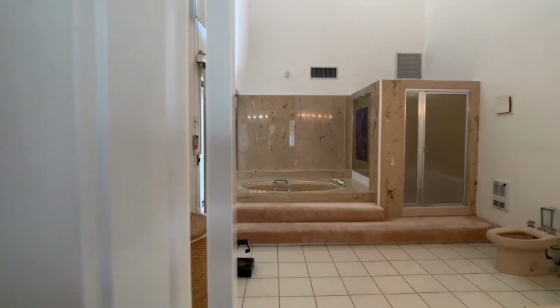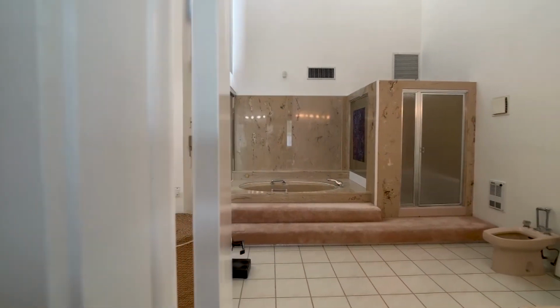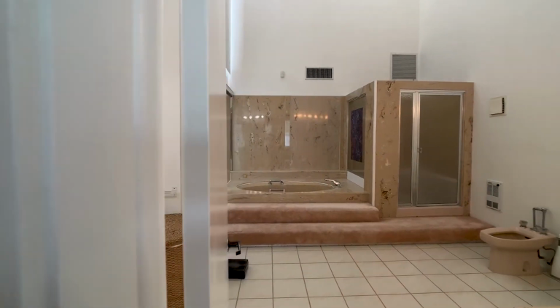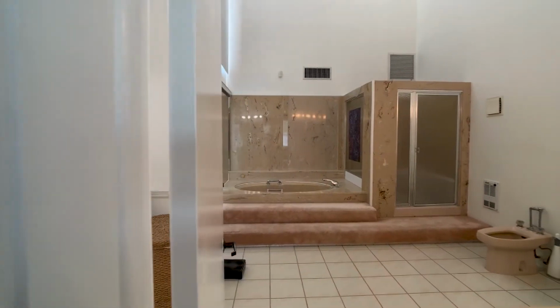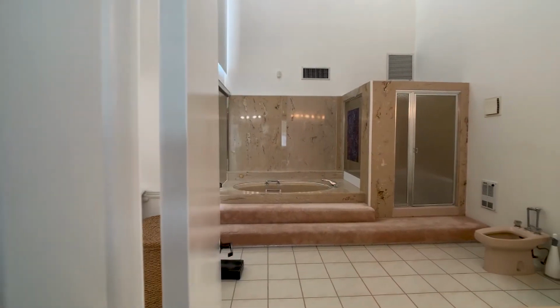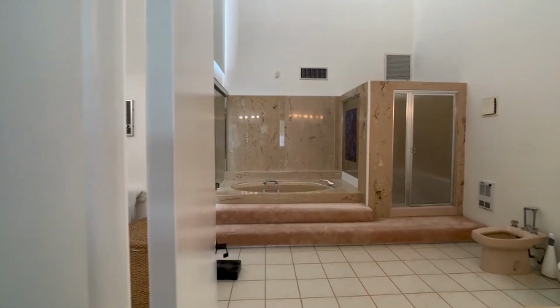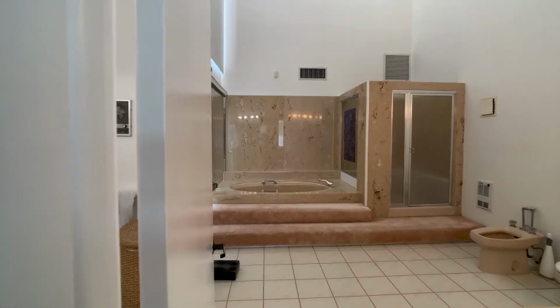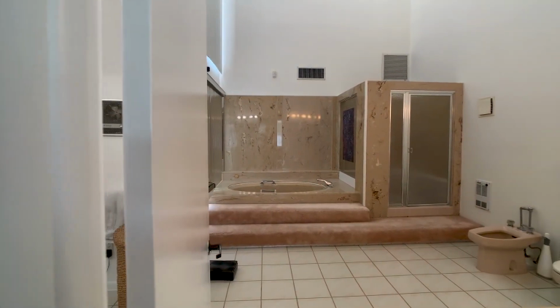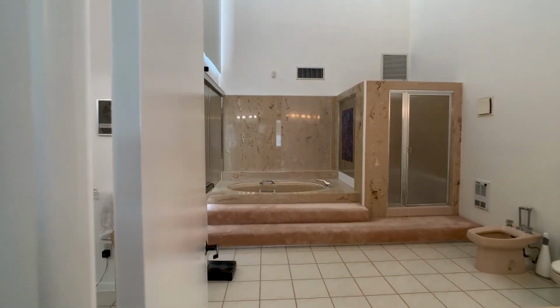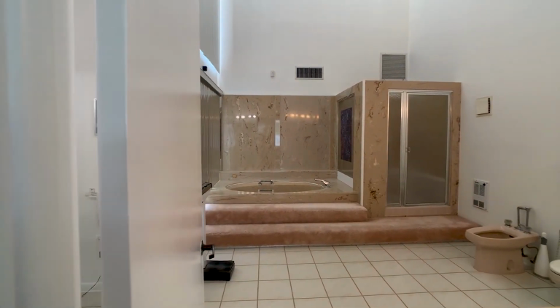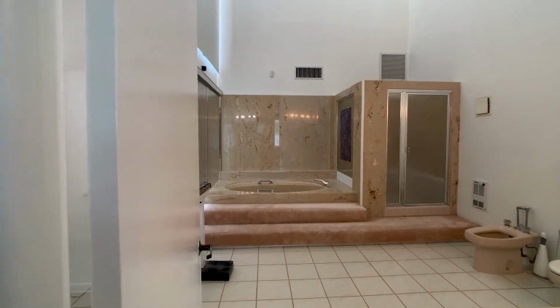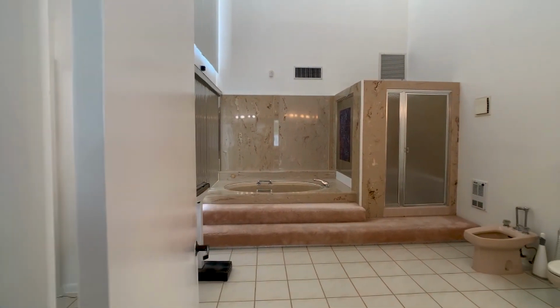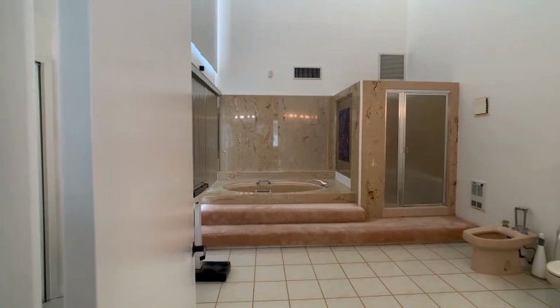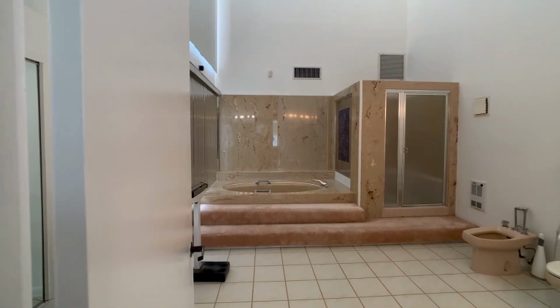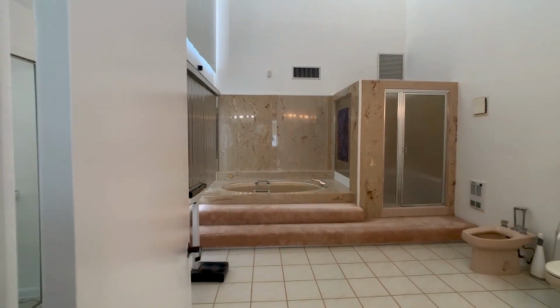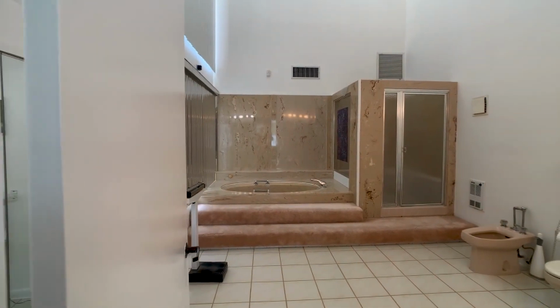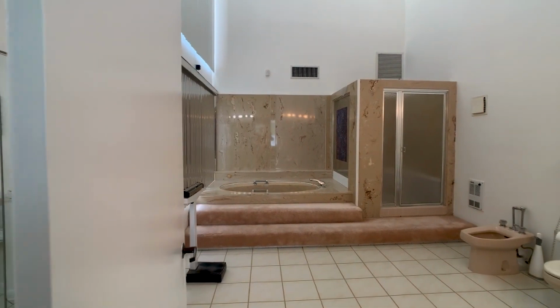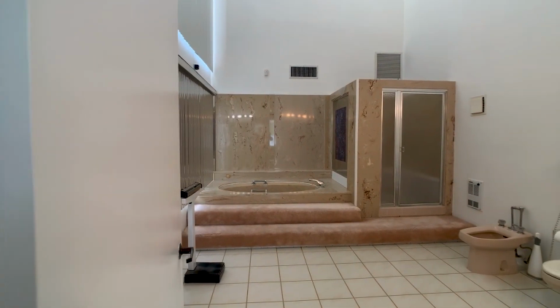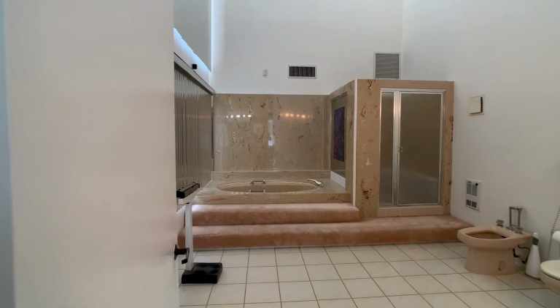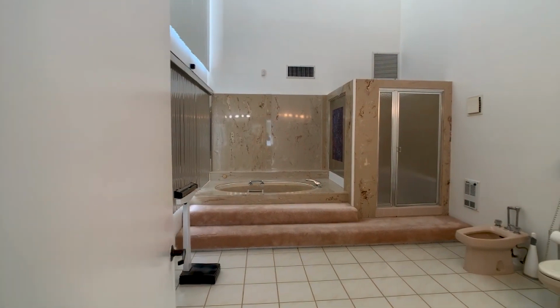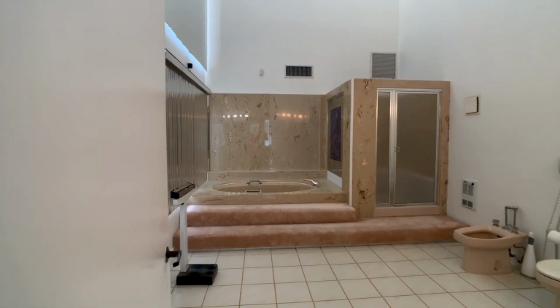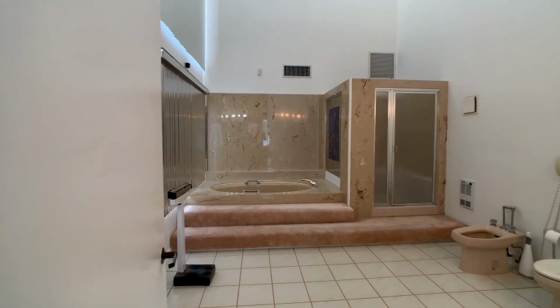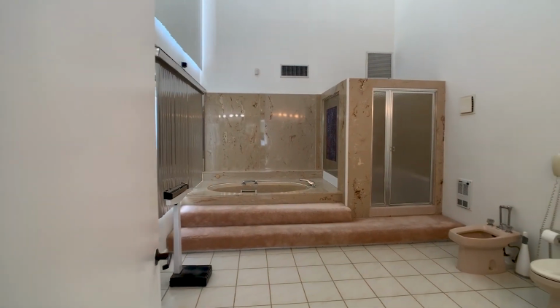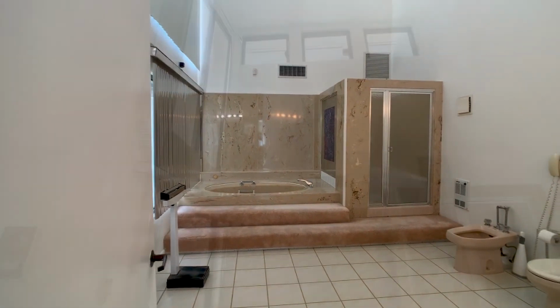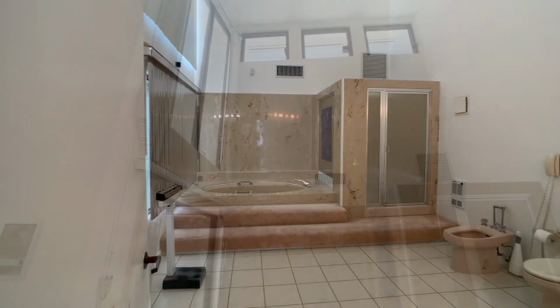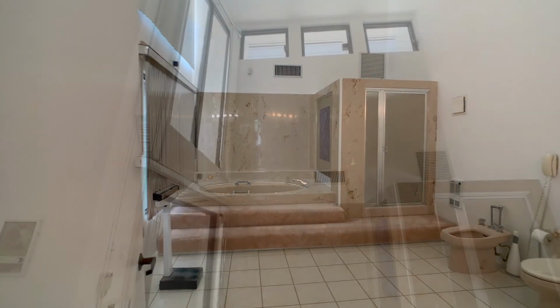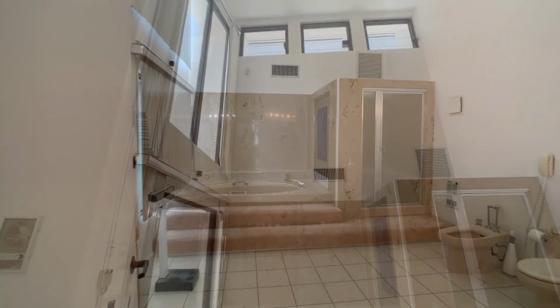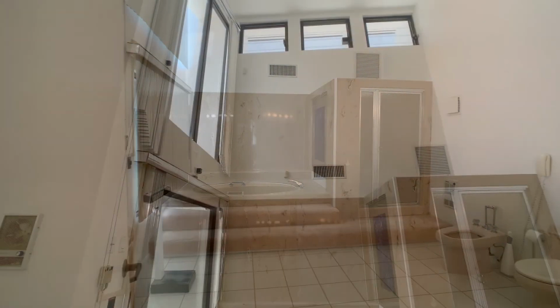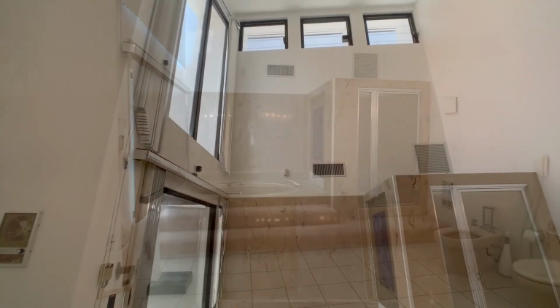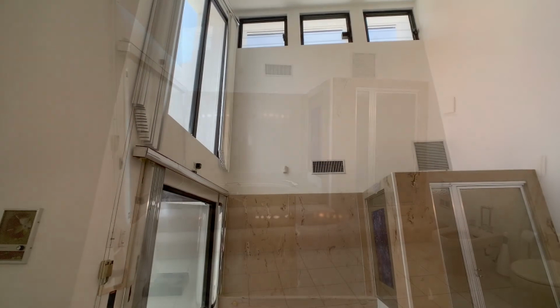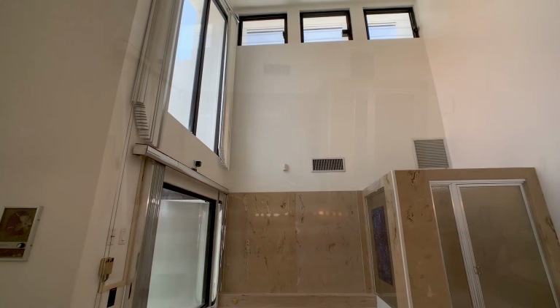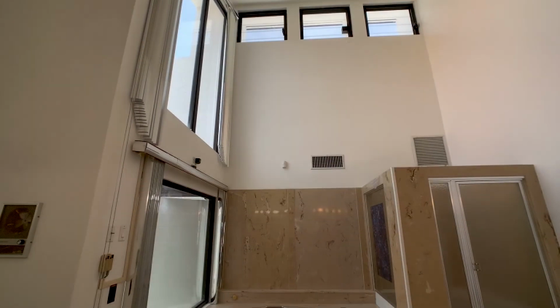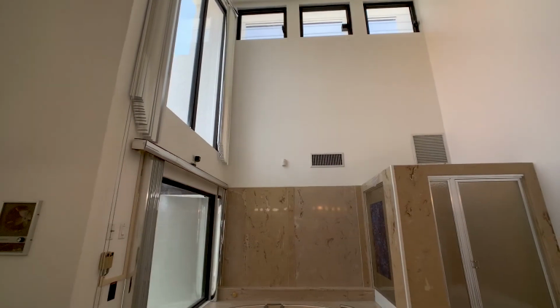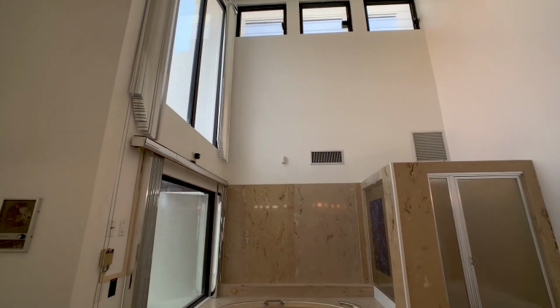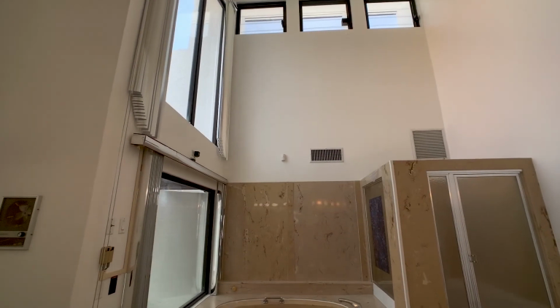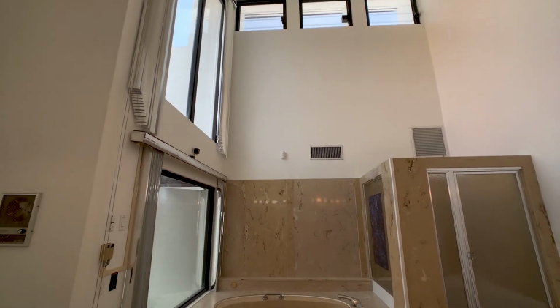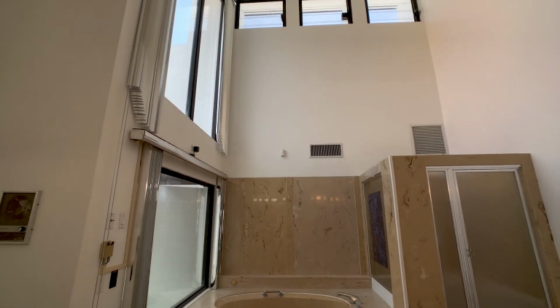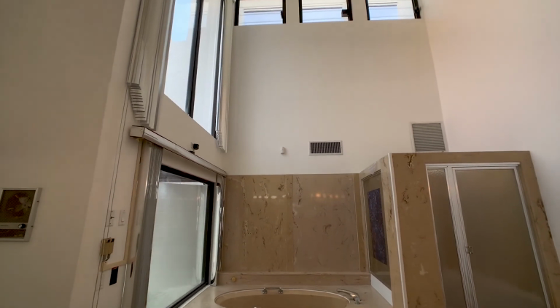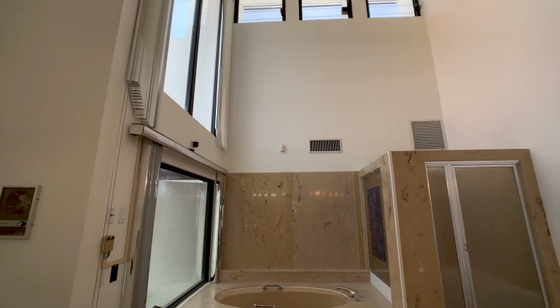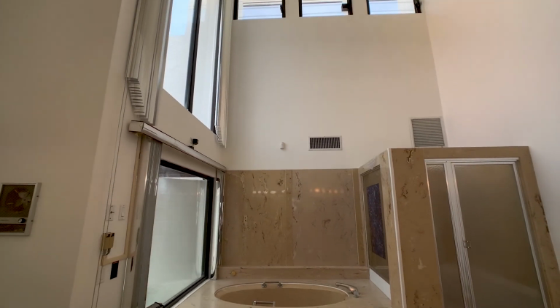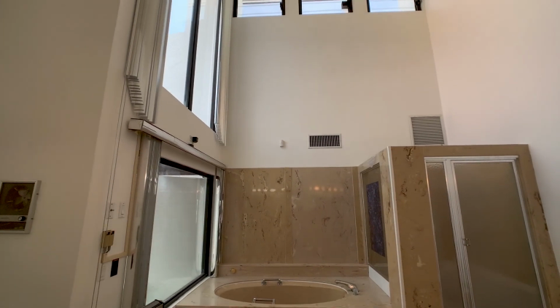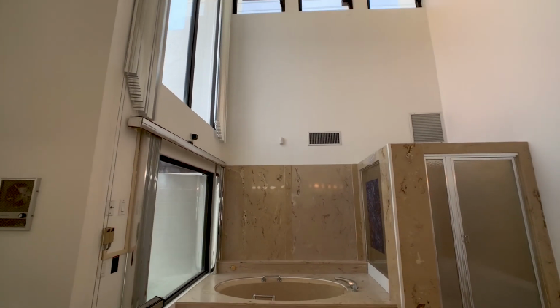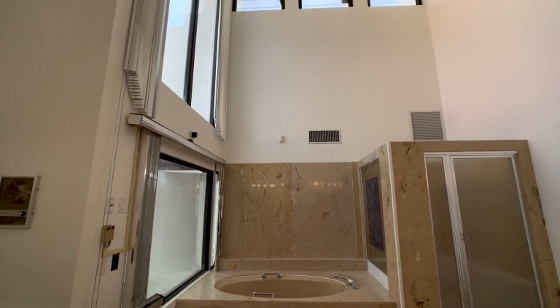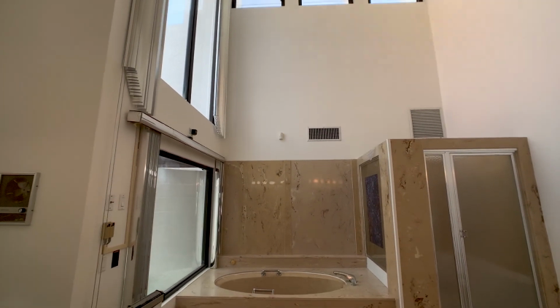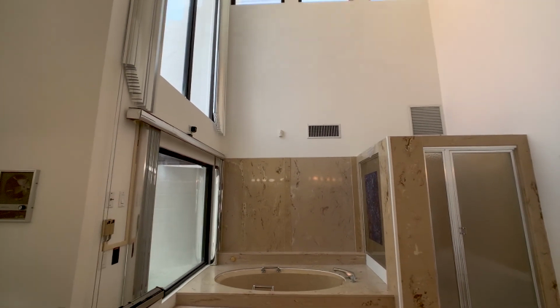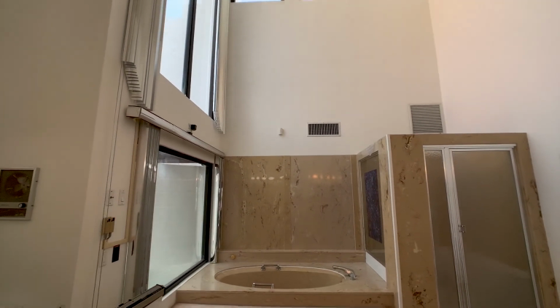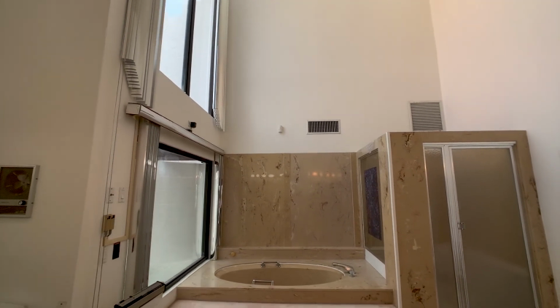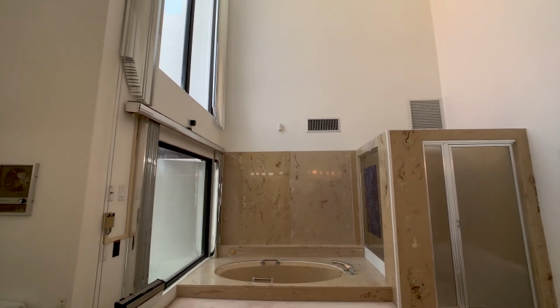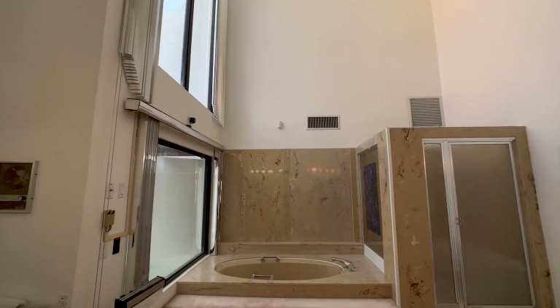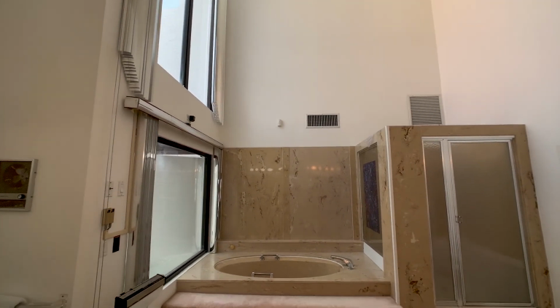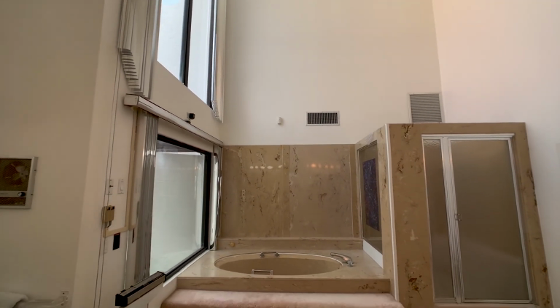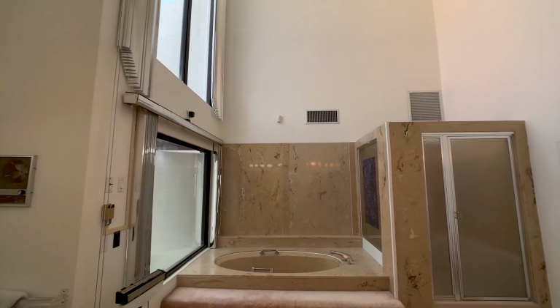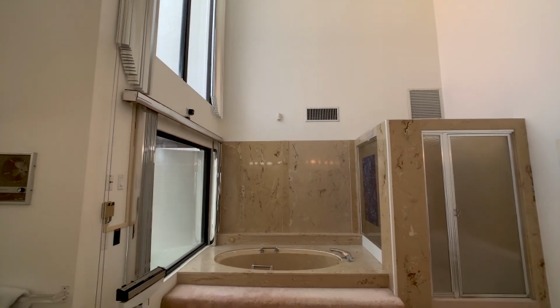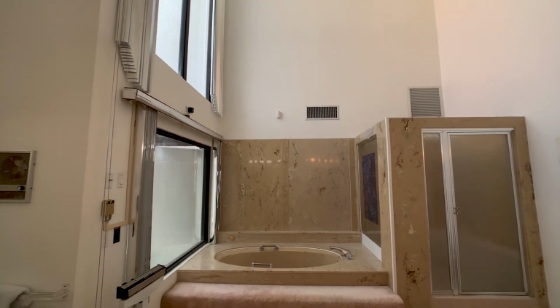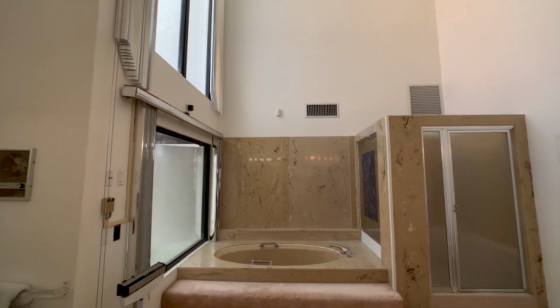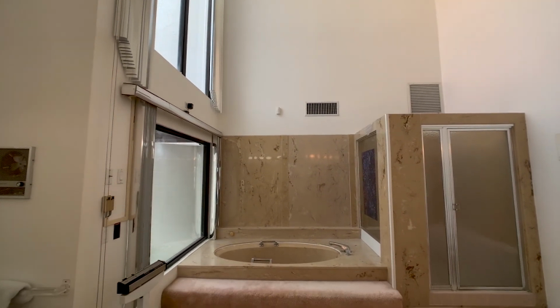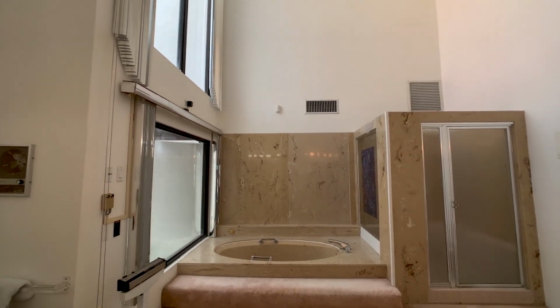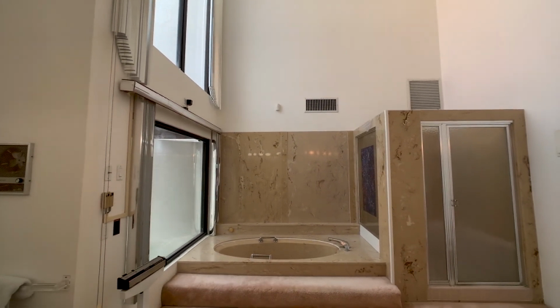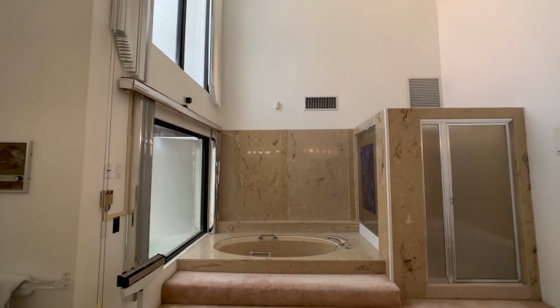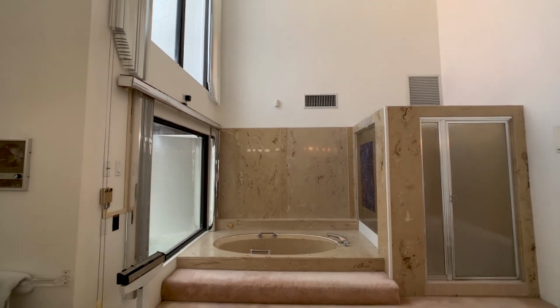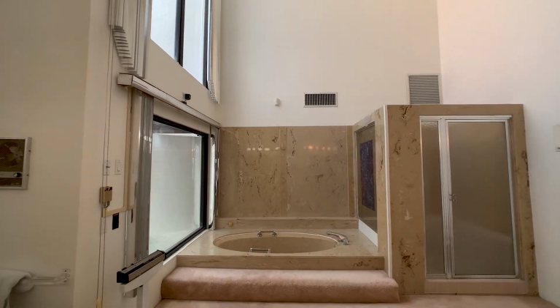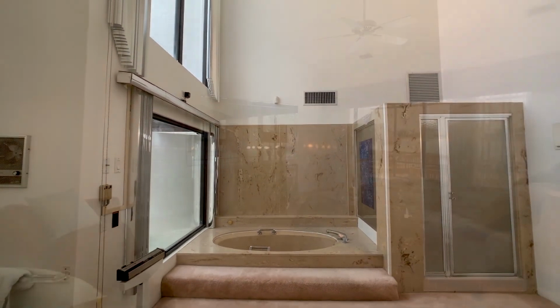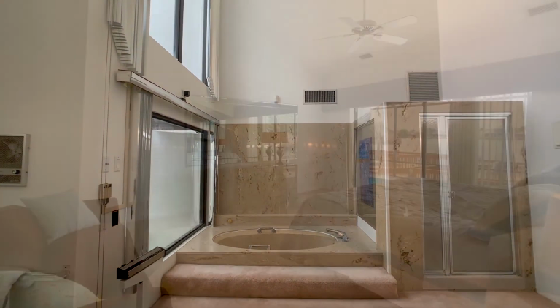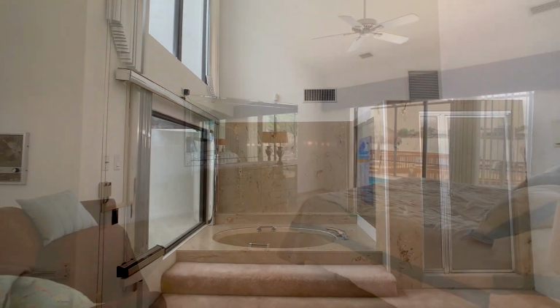The master suite comes equipped with dual sinks, separate shower and tub, a bidet and an enormous walk-in closet.